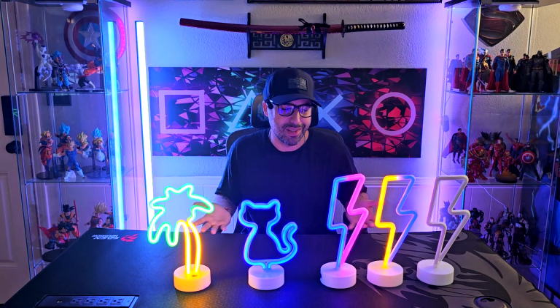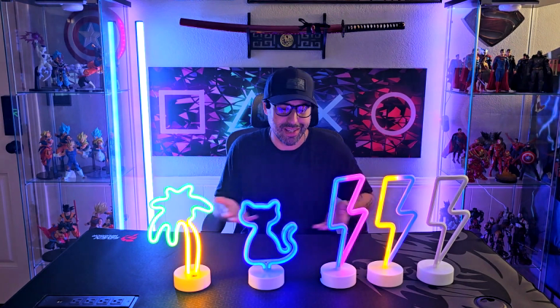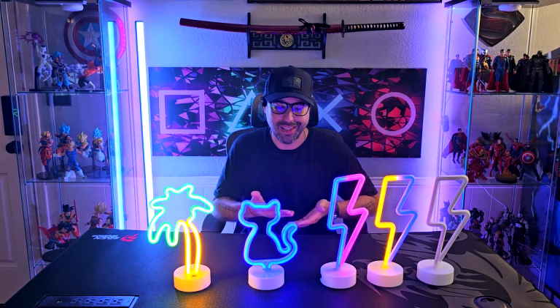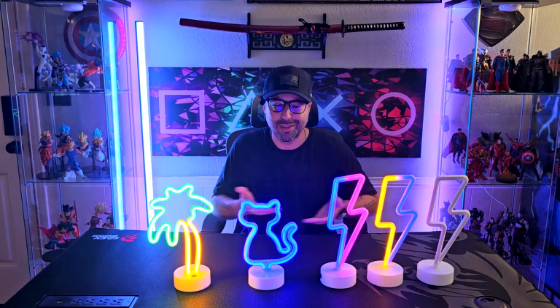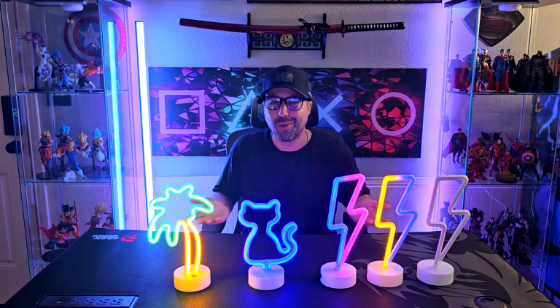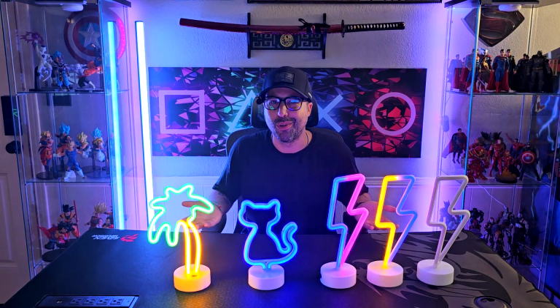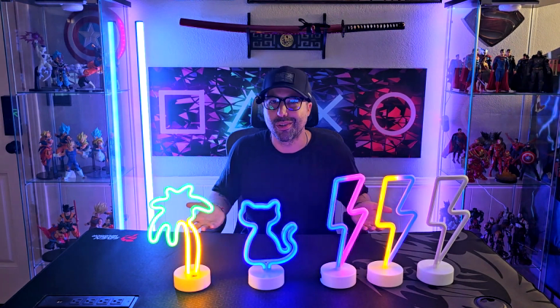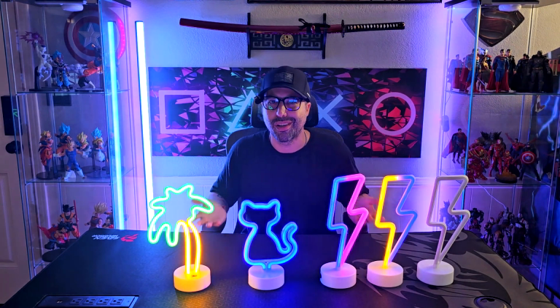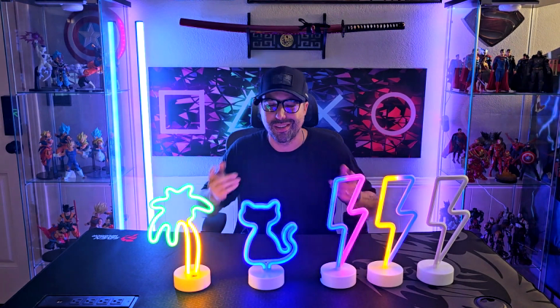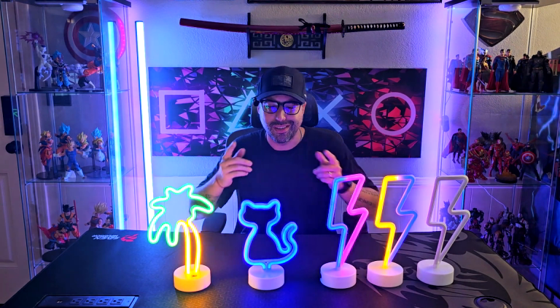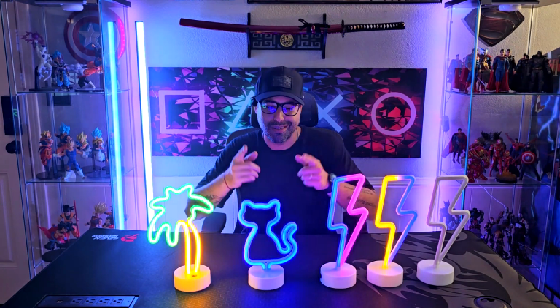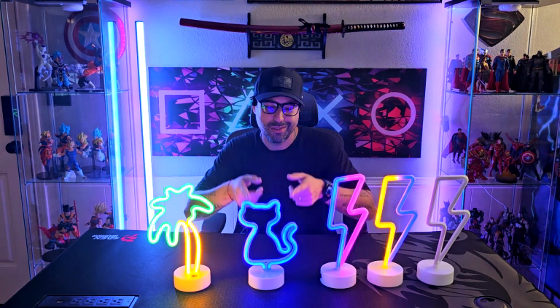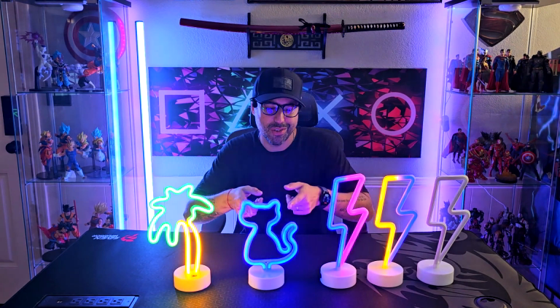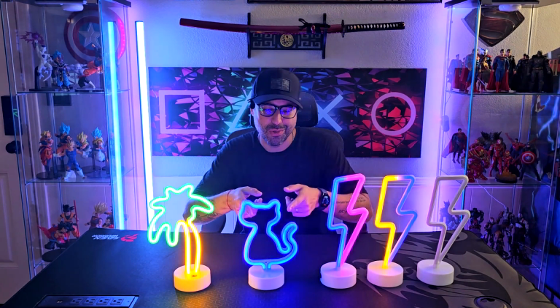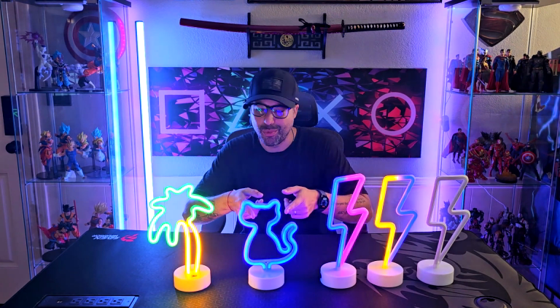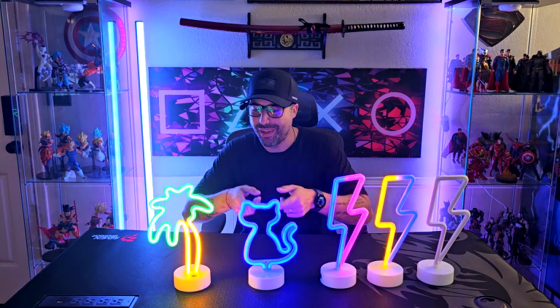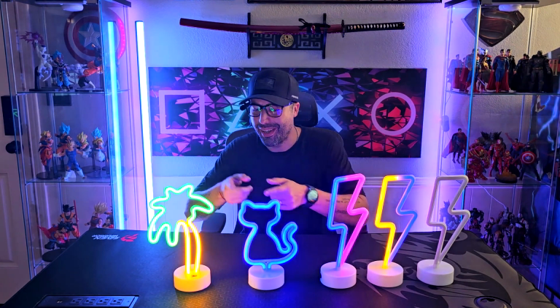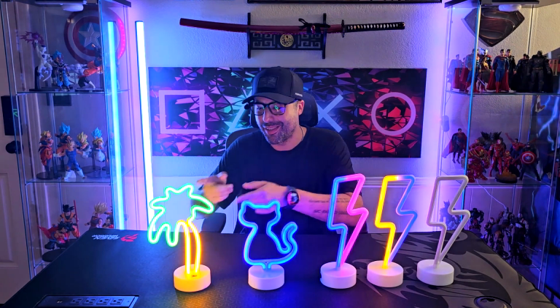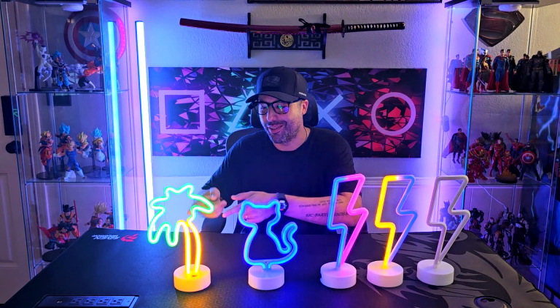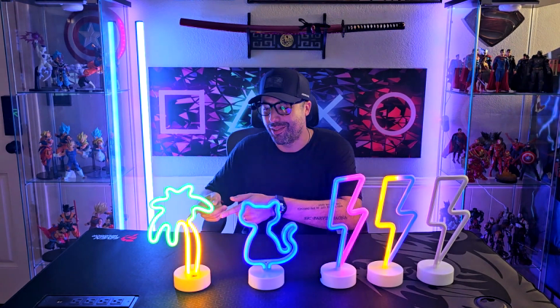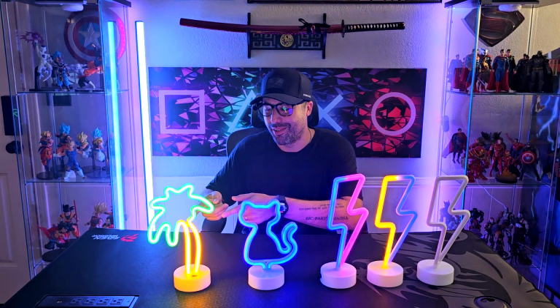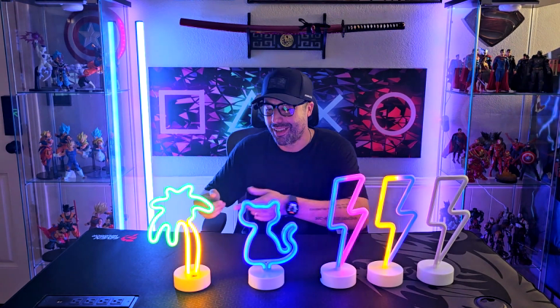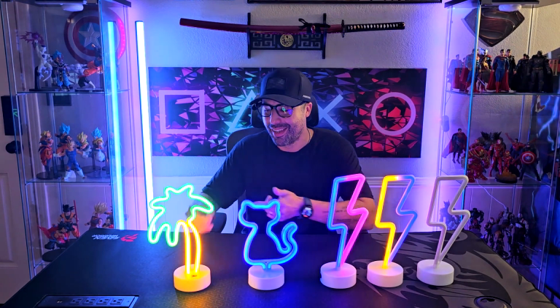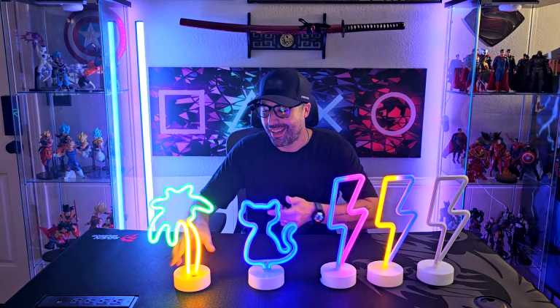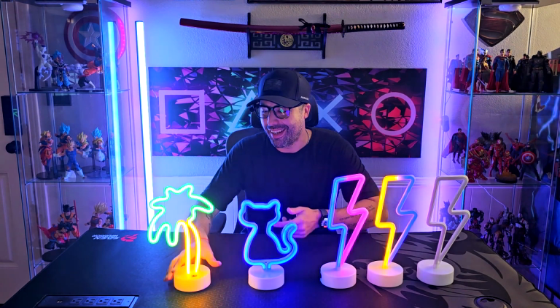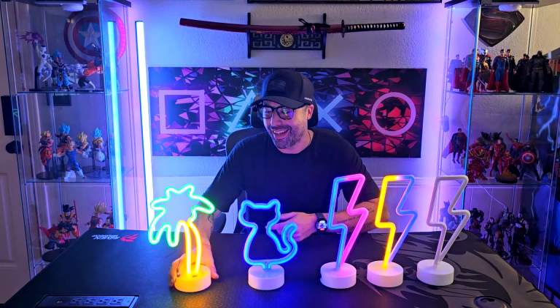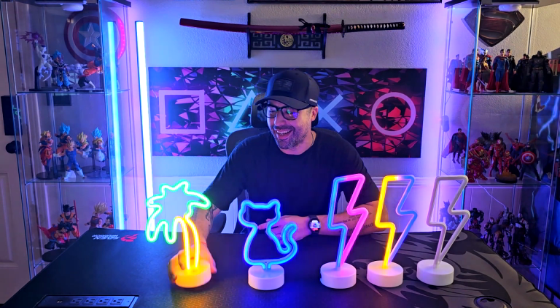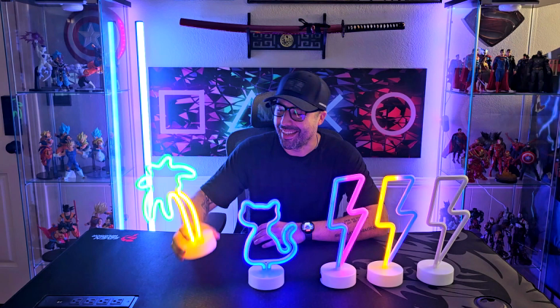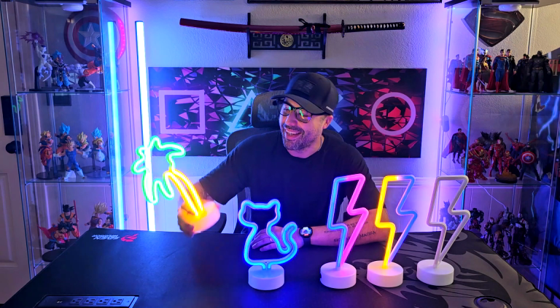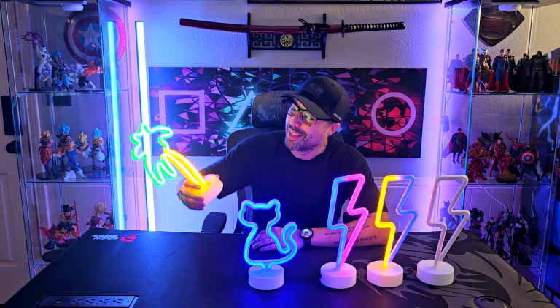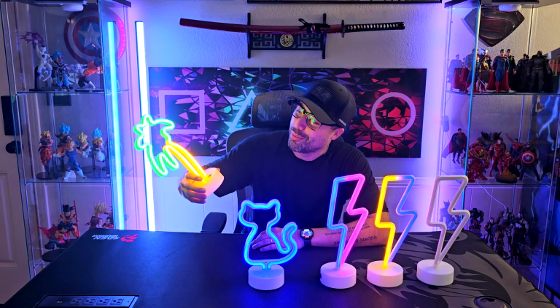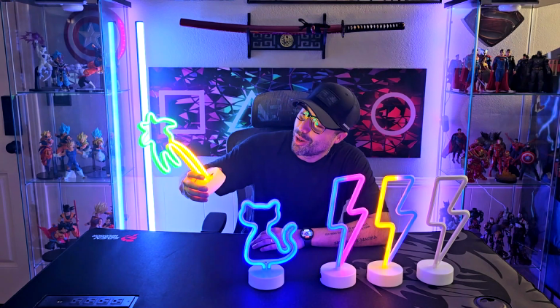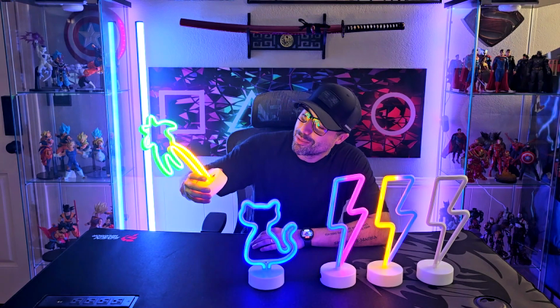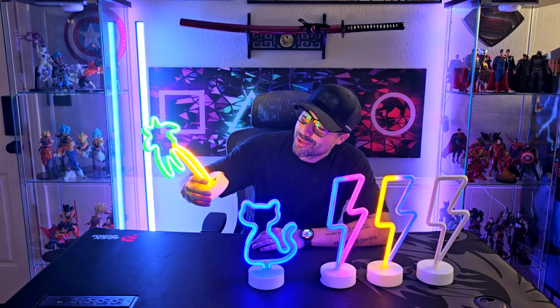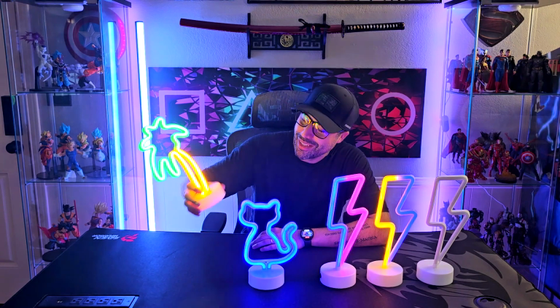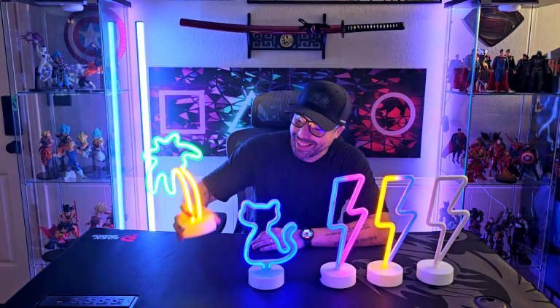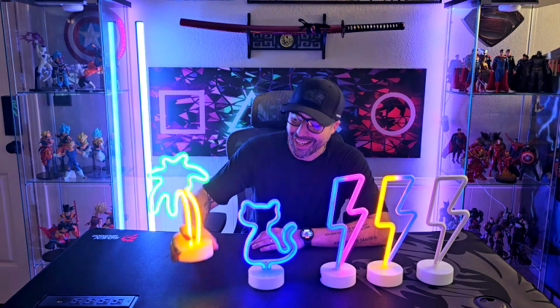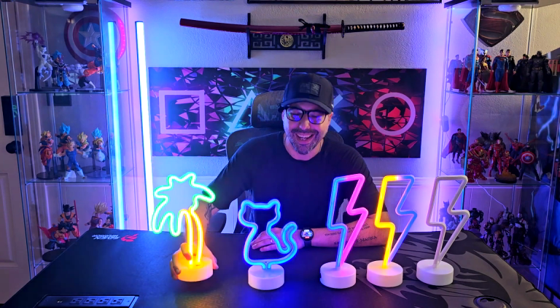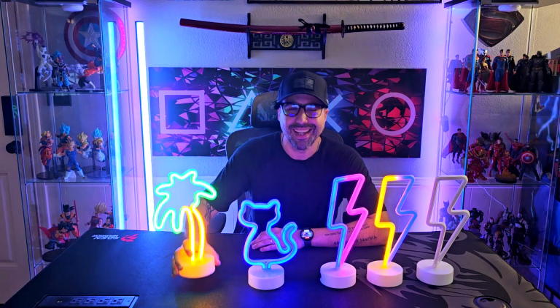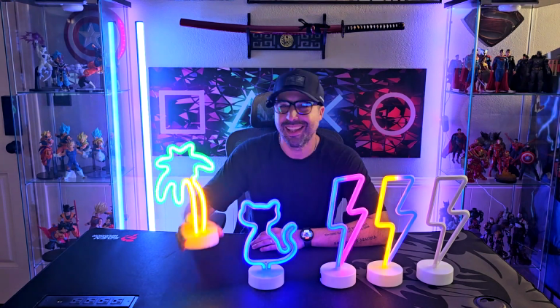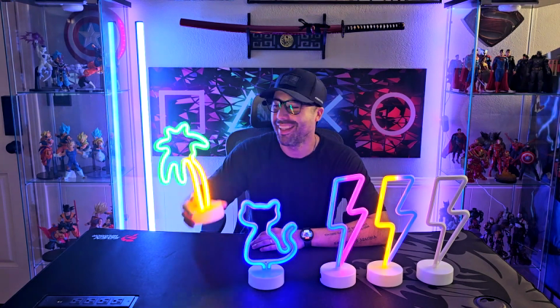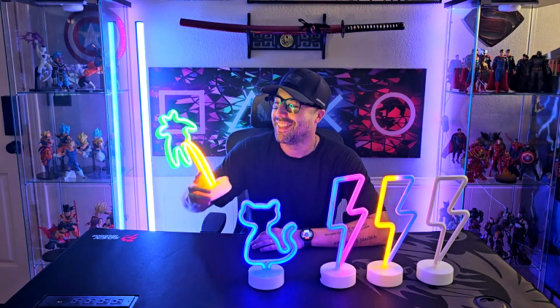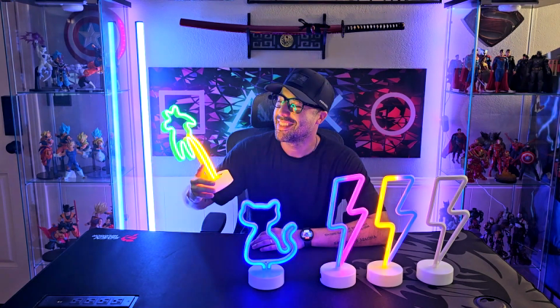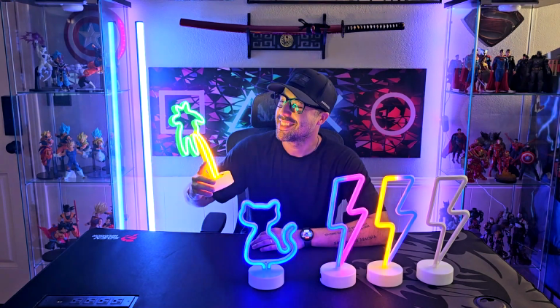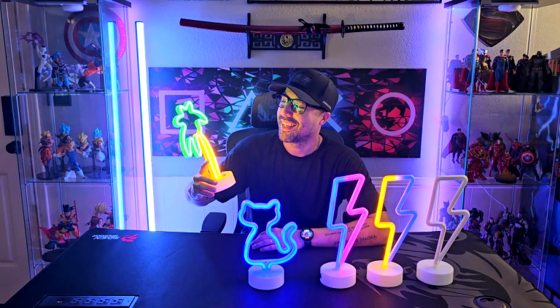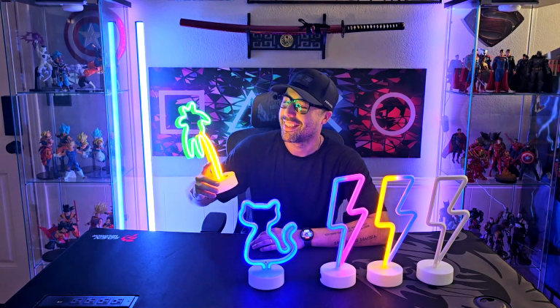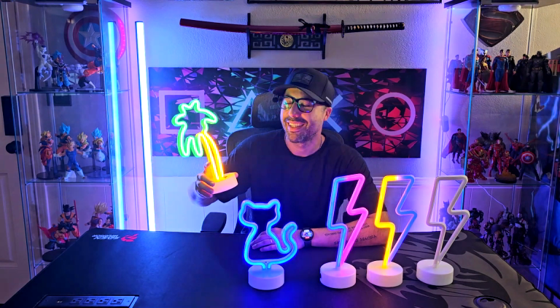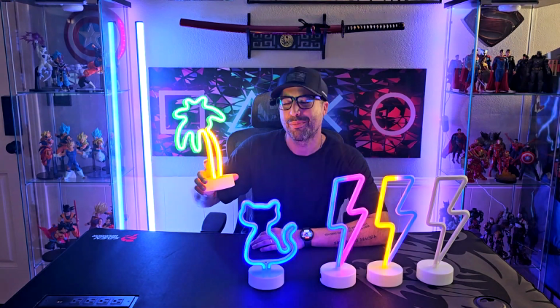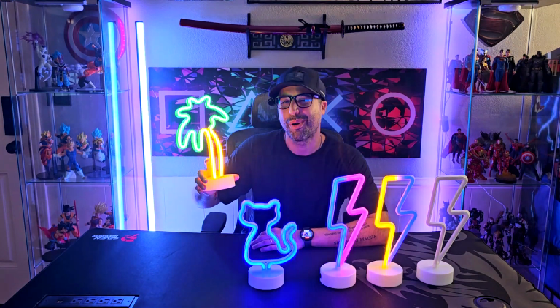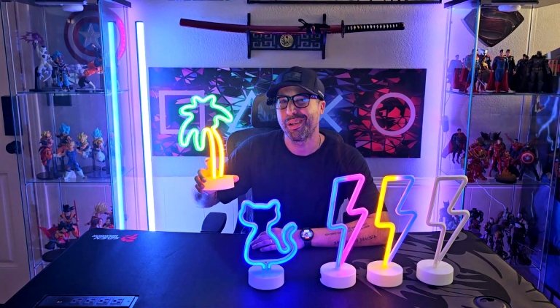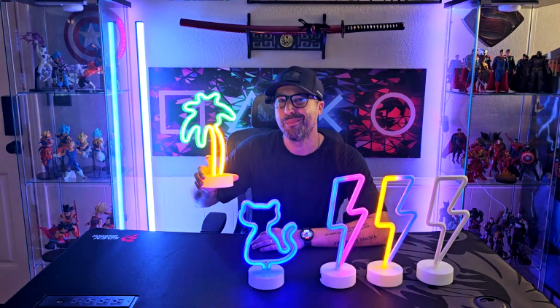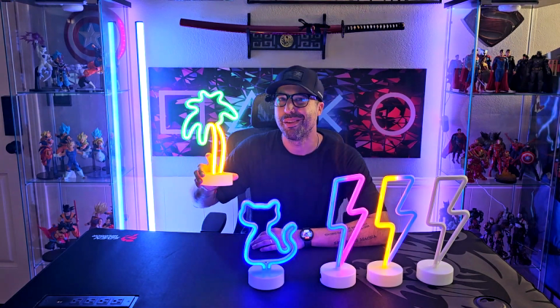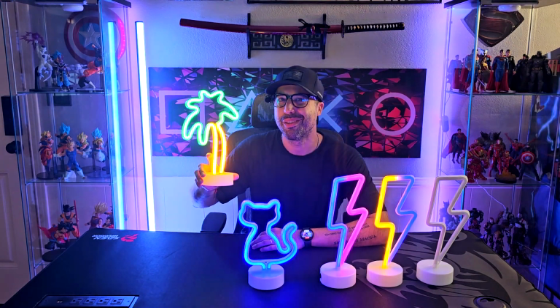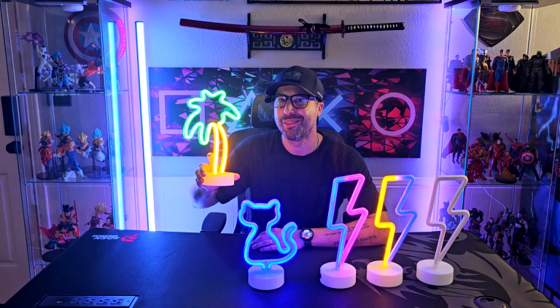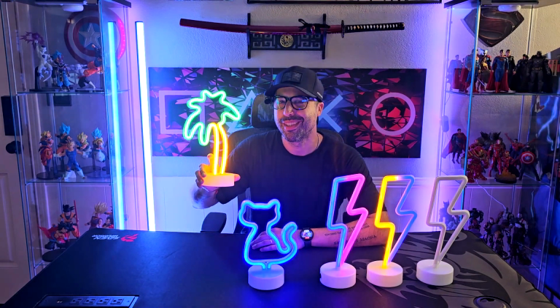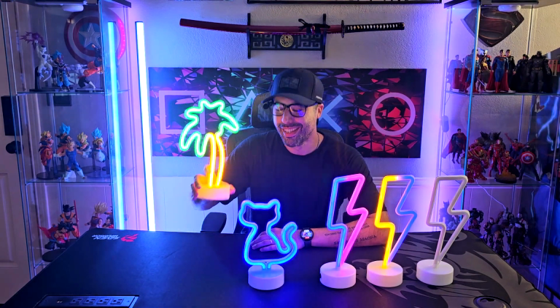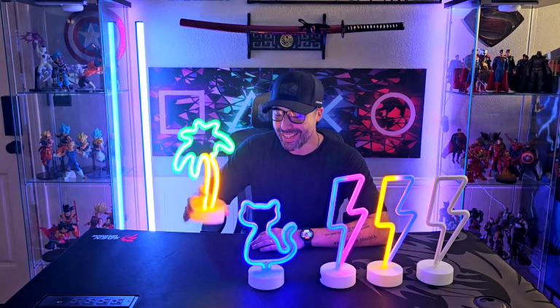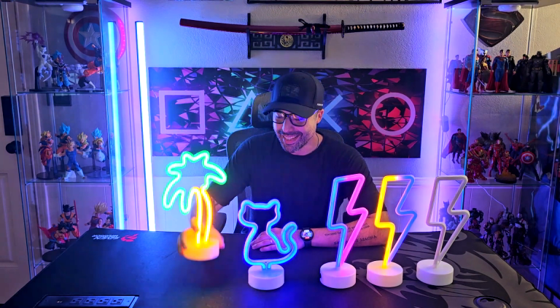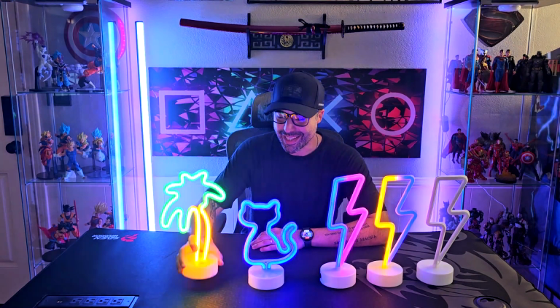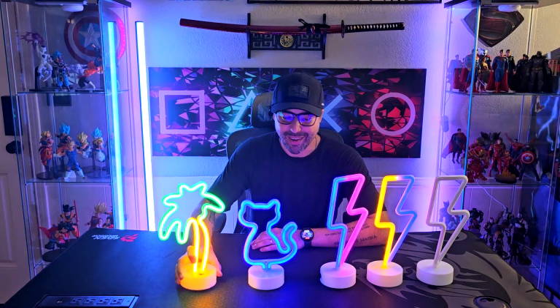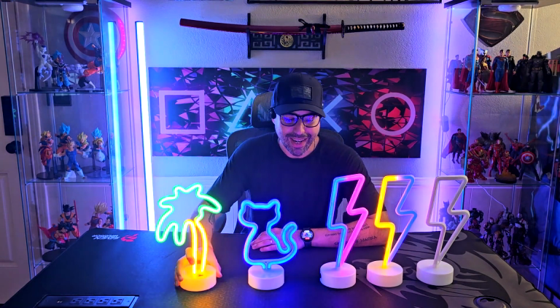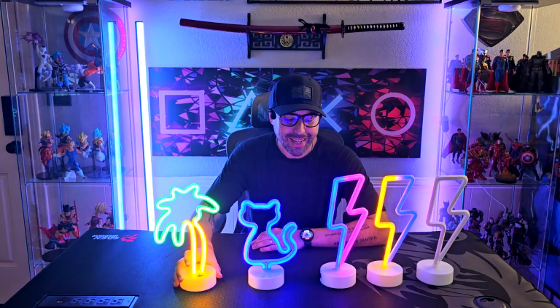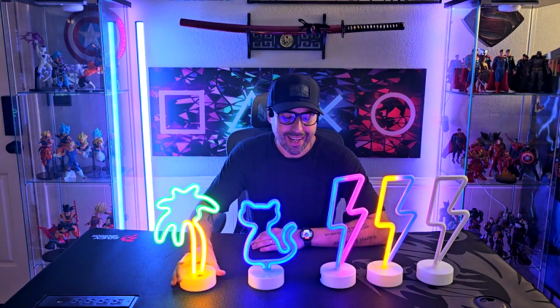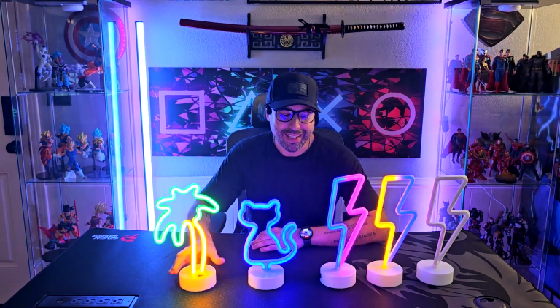You can get them all or just one. The palm tree — I think that's probably my favorite.